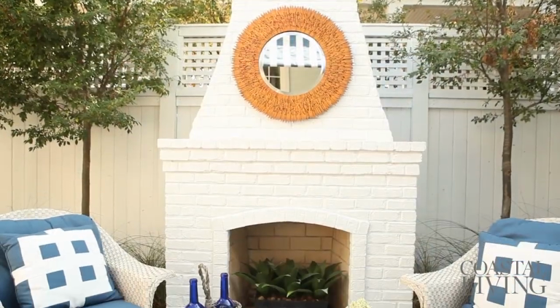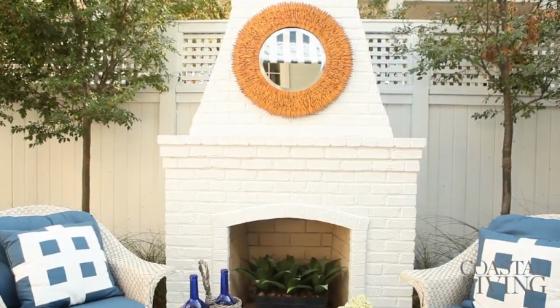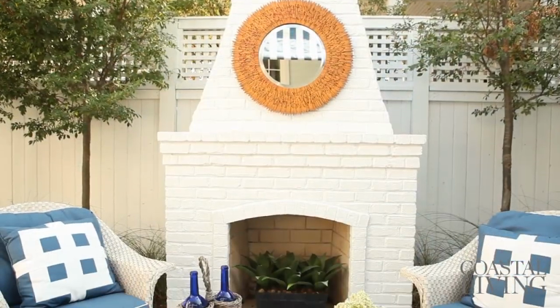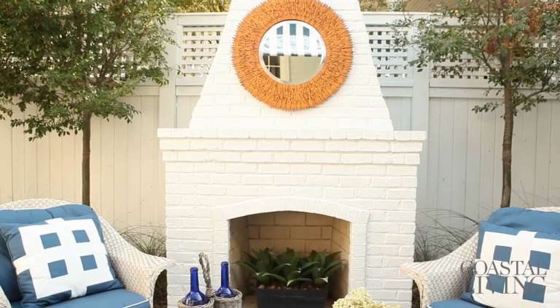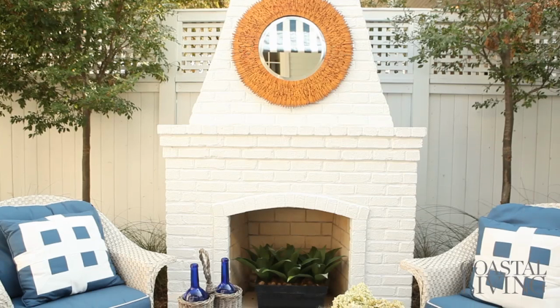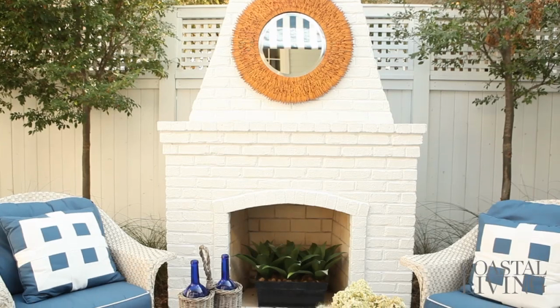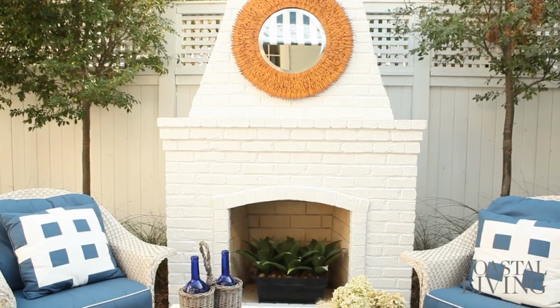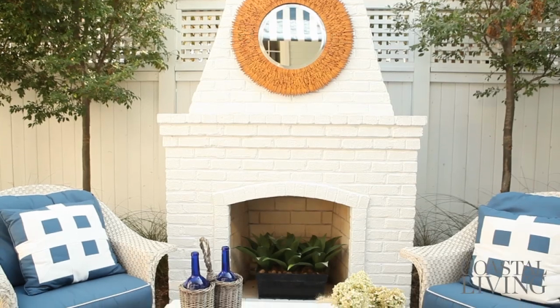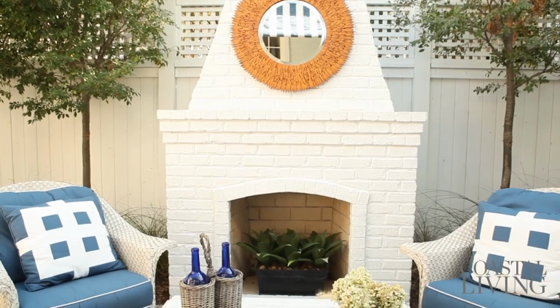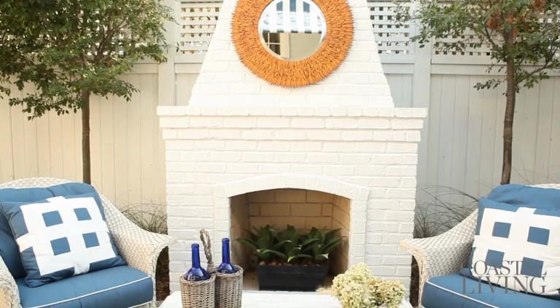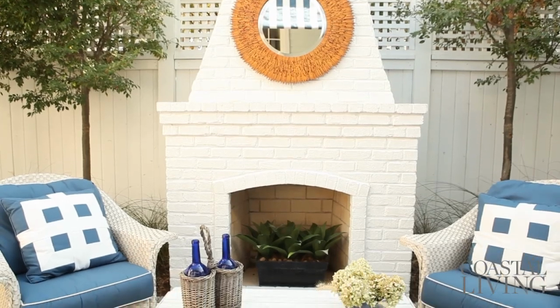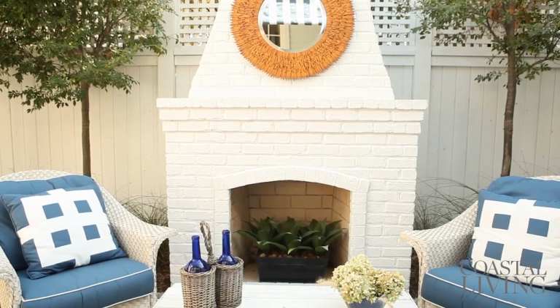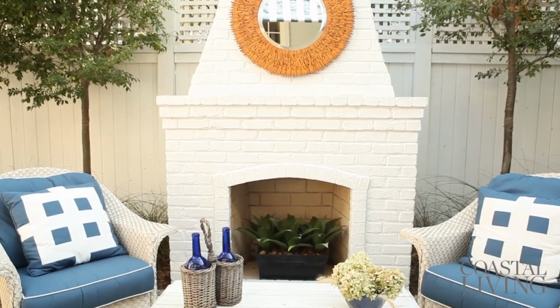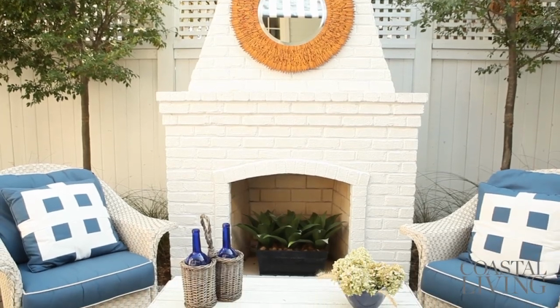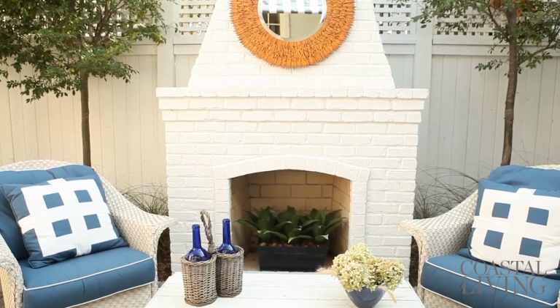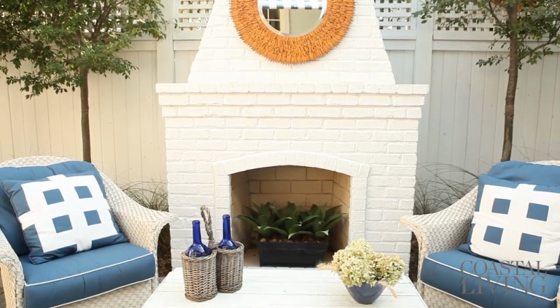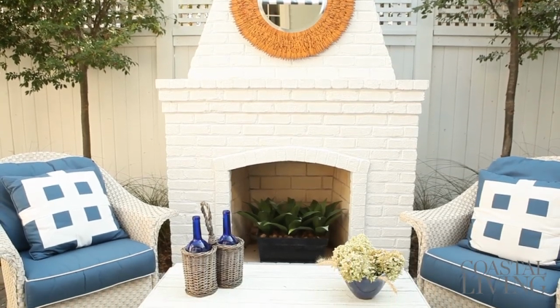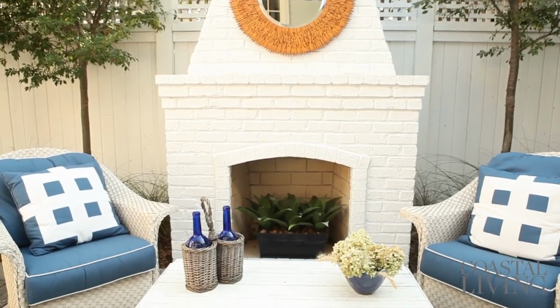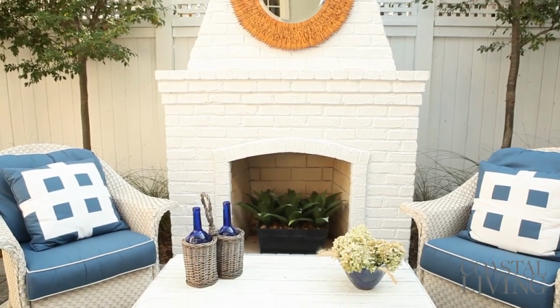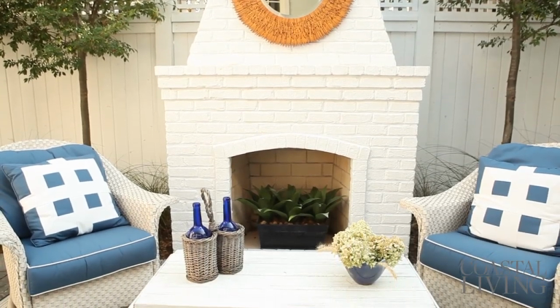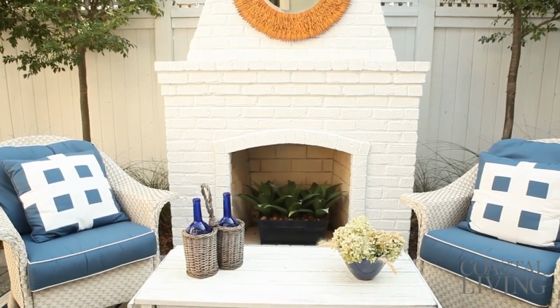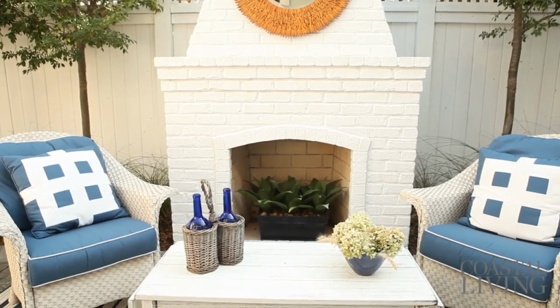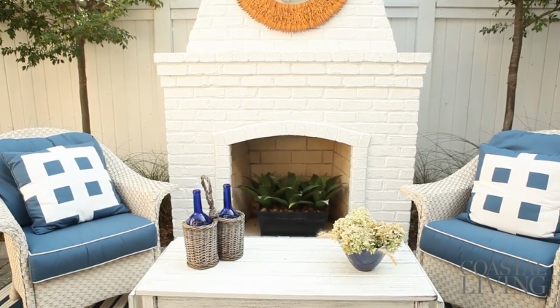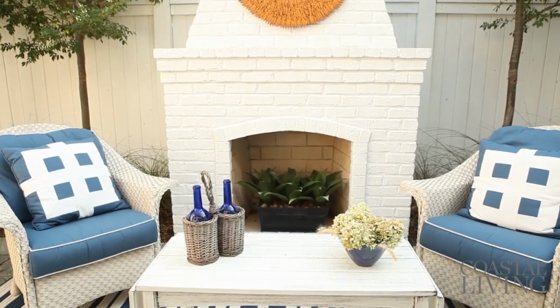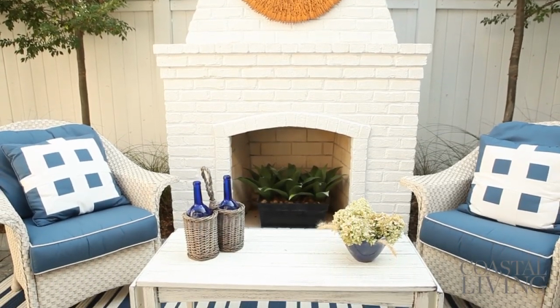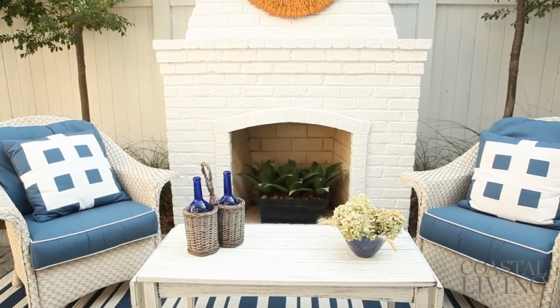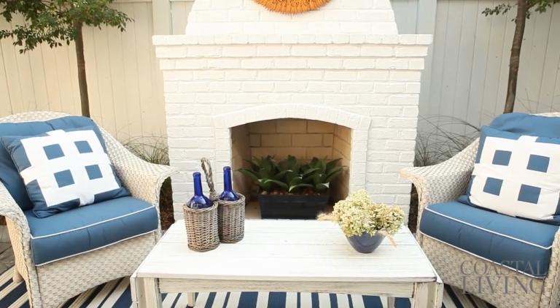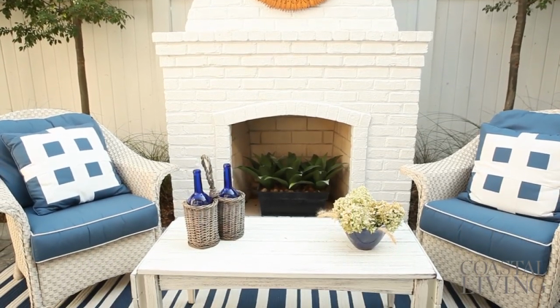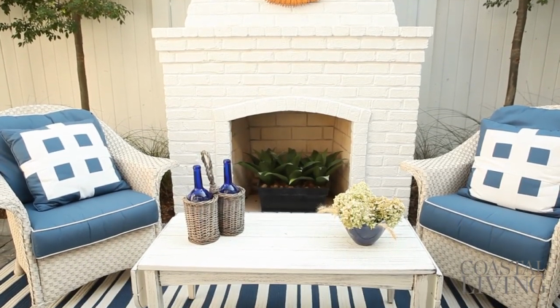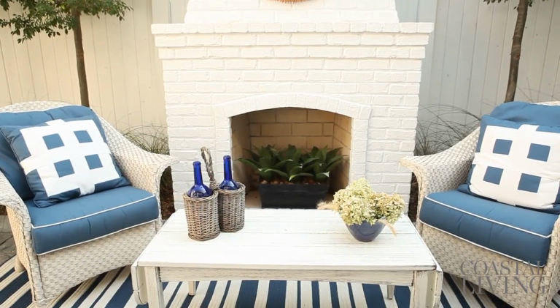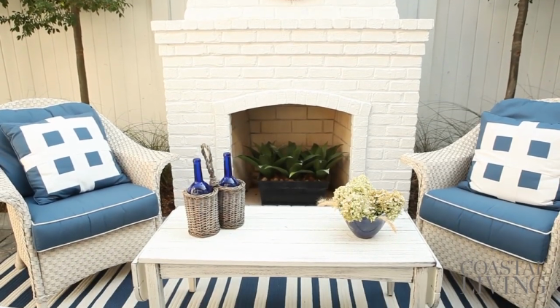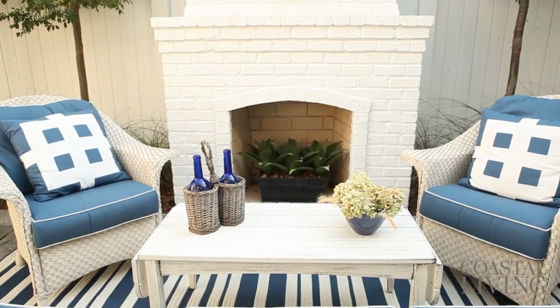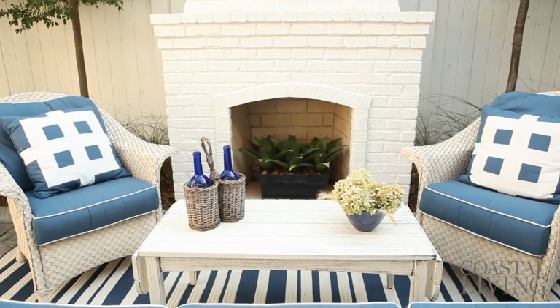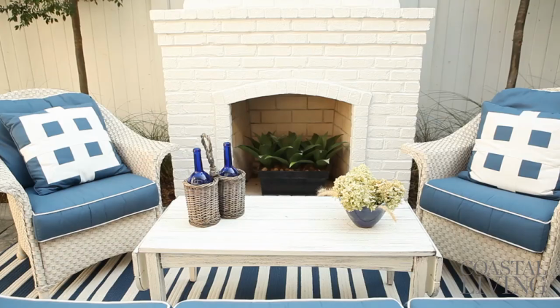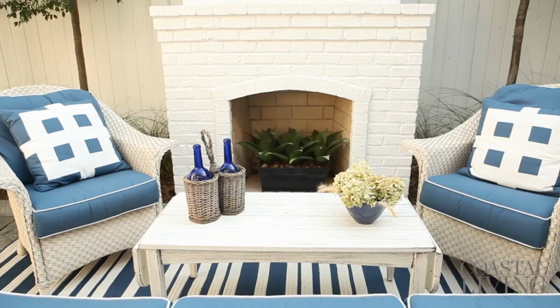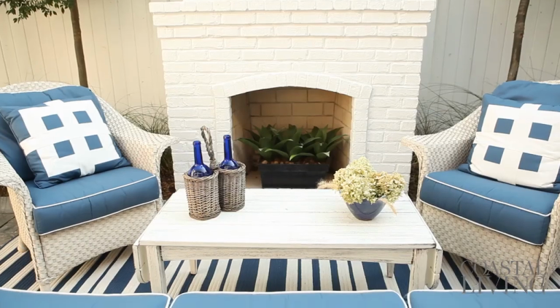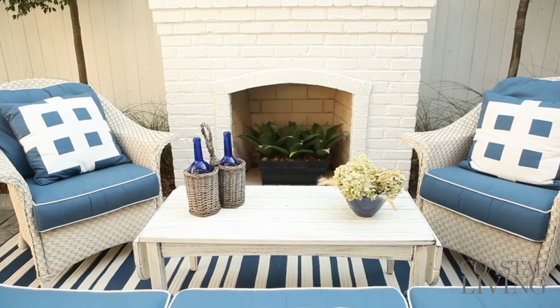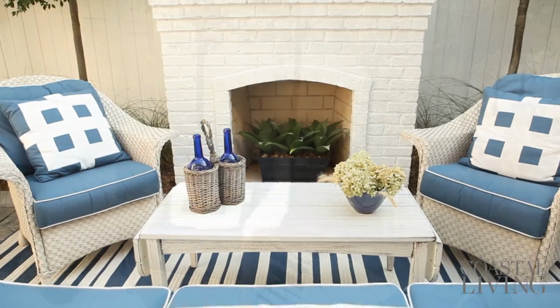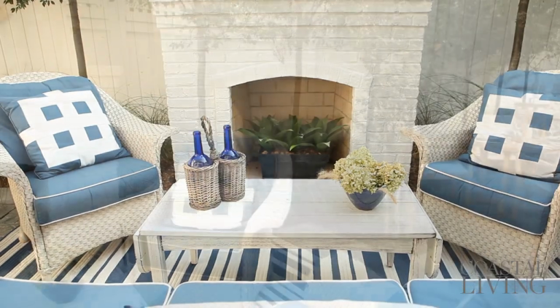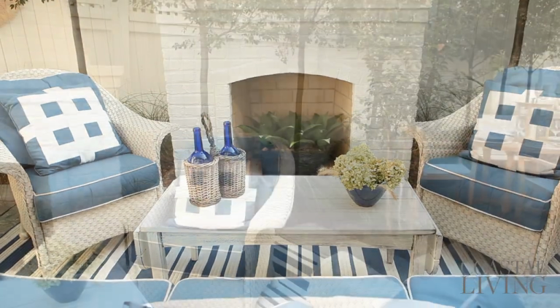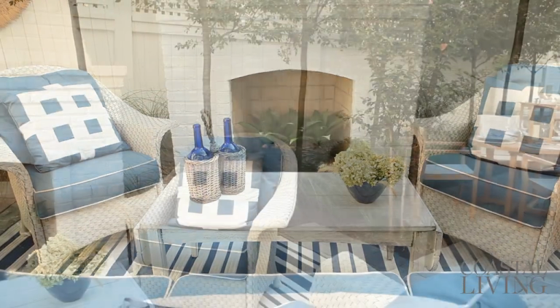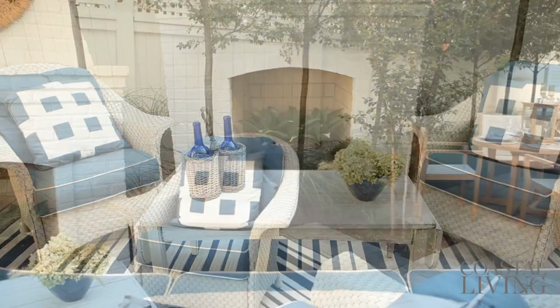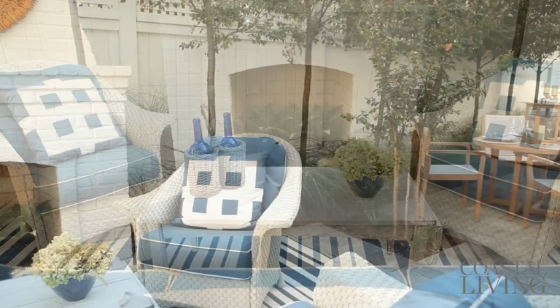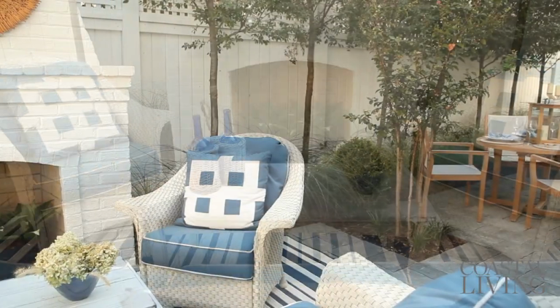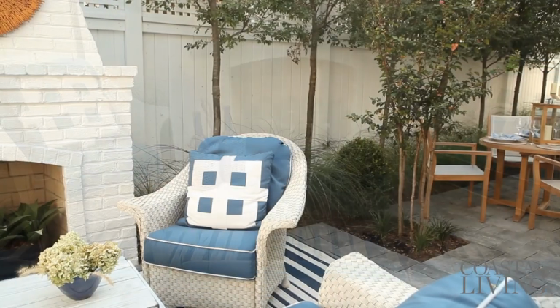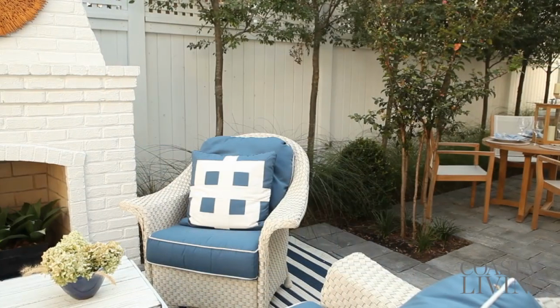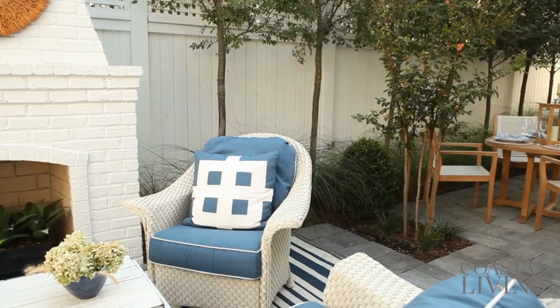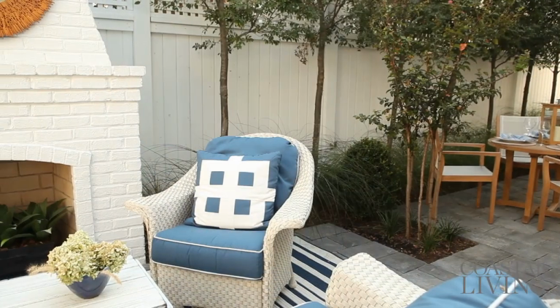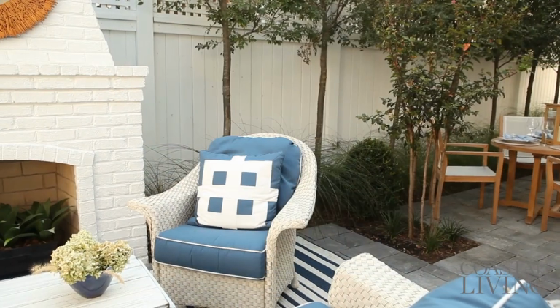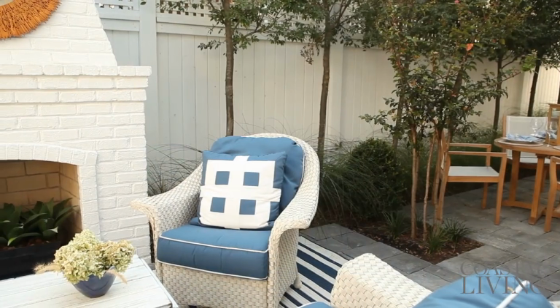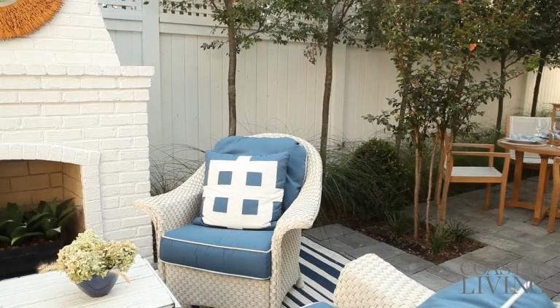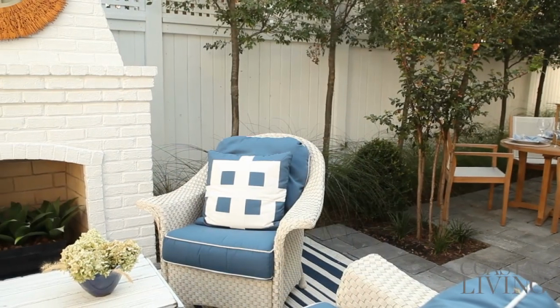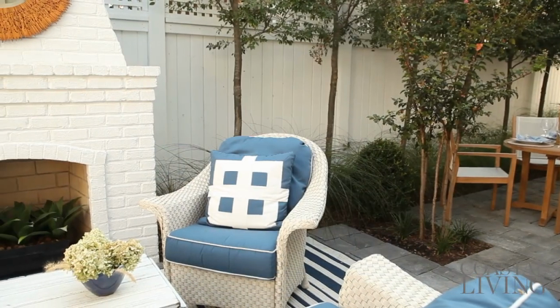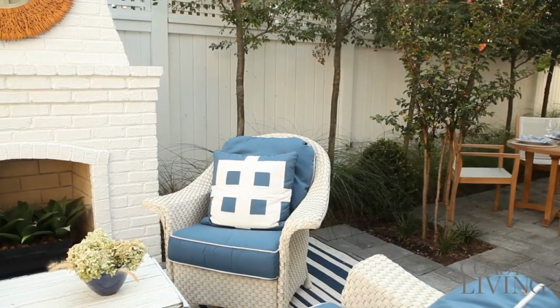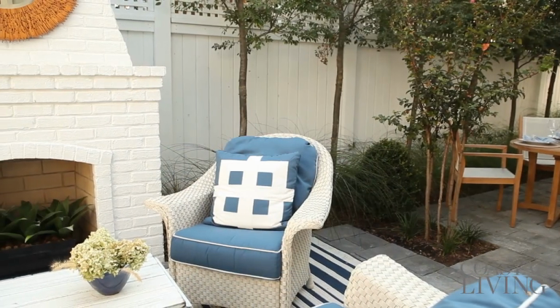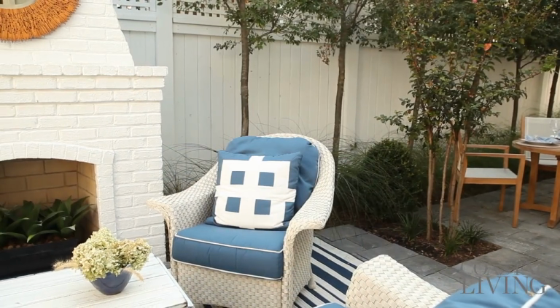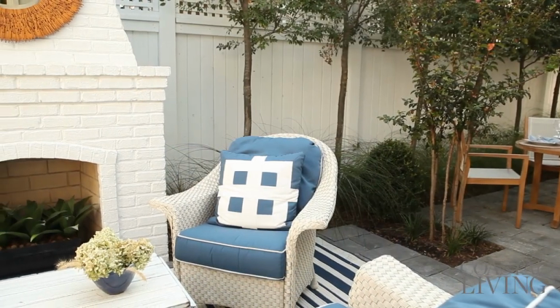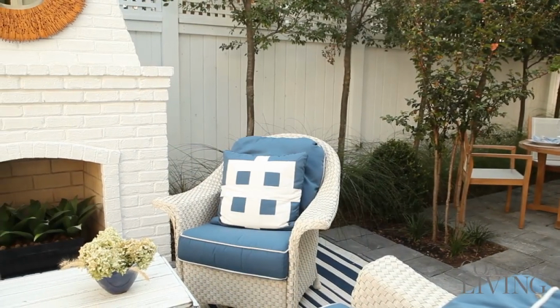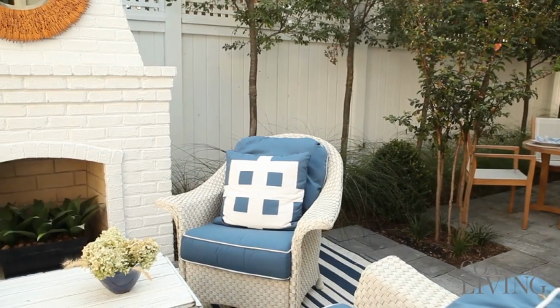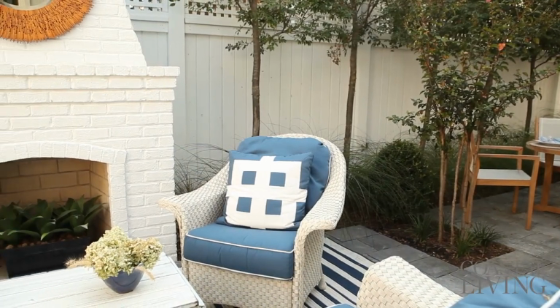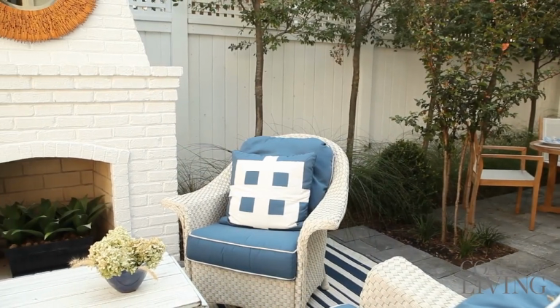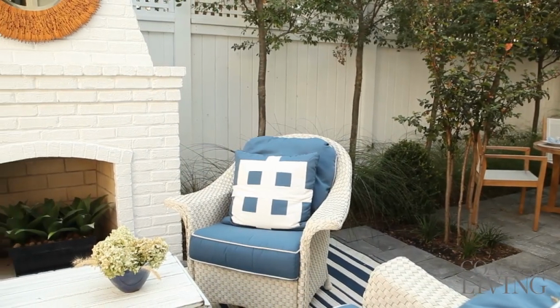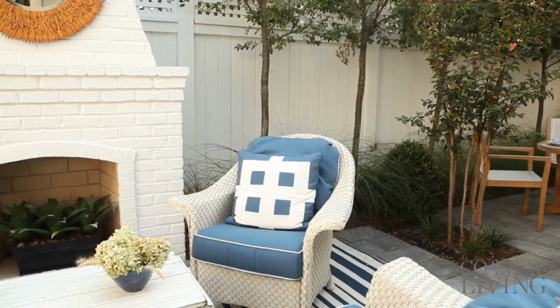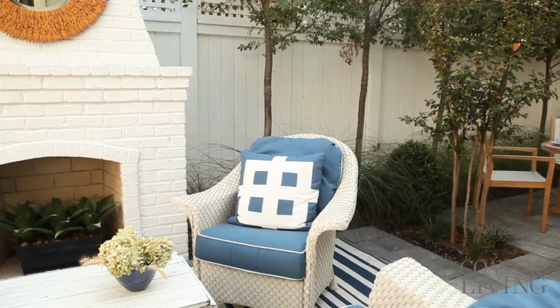This is a great place to have an outdoor living area because of this wood-burning fireplace right here. Of course, it's a focal point, and it's surrounded with beautiful landscaping.